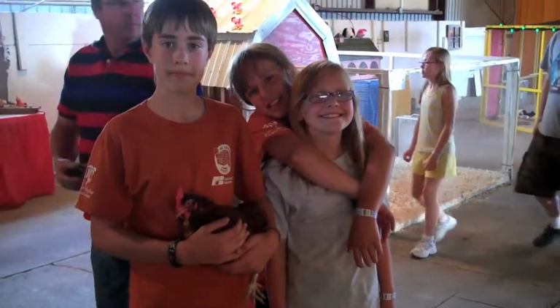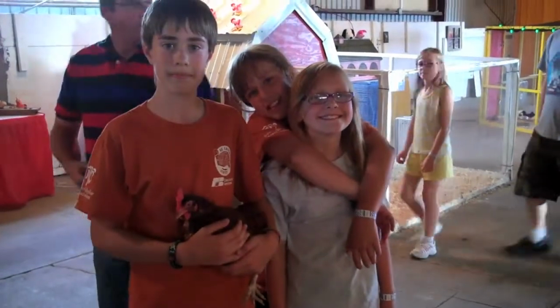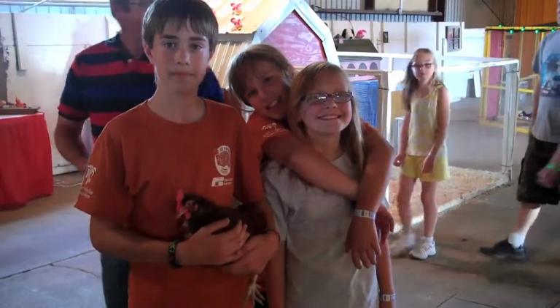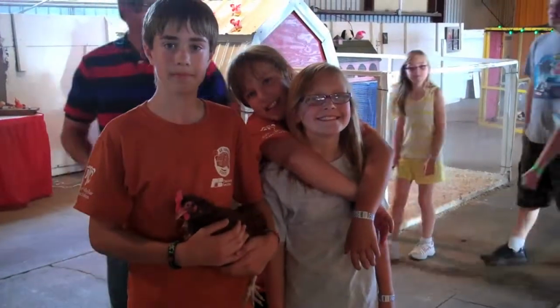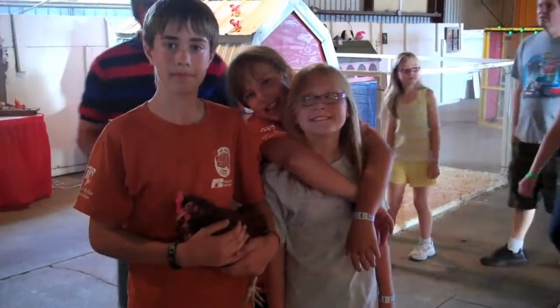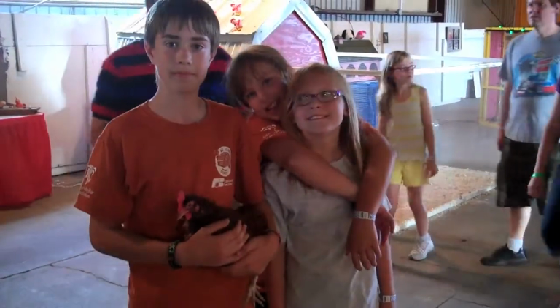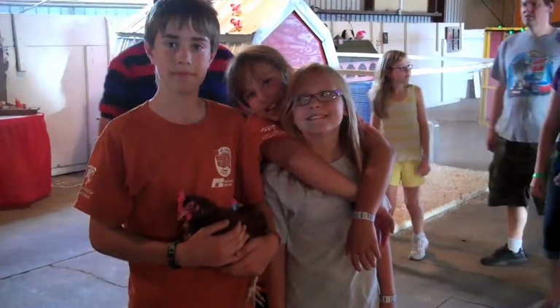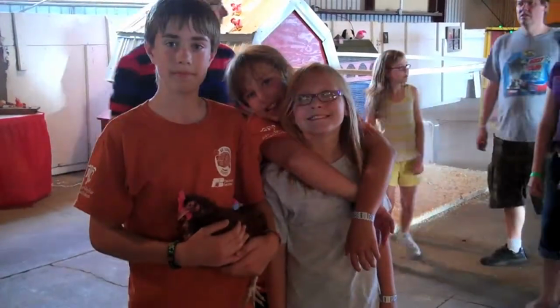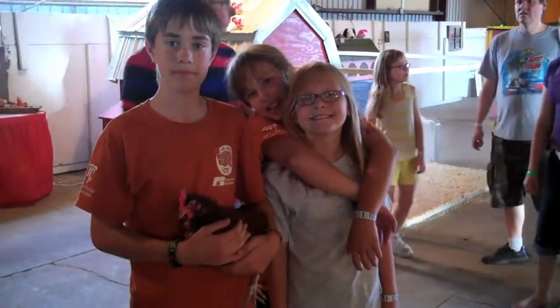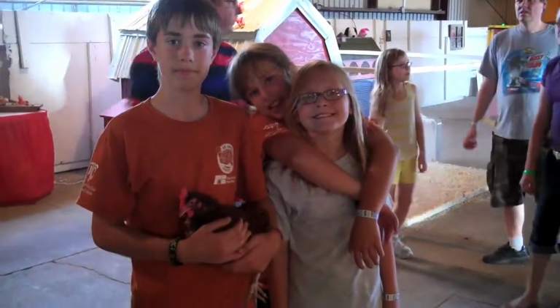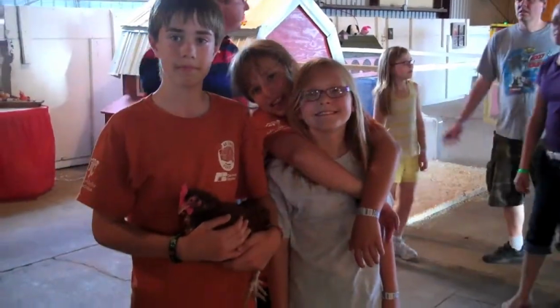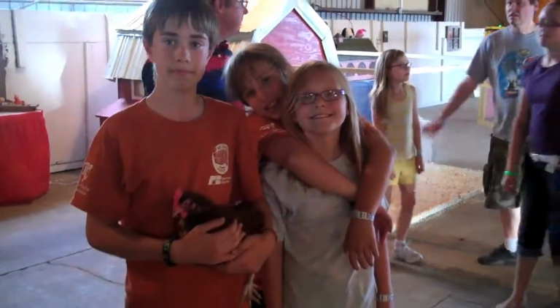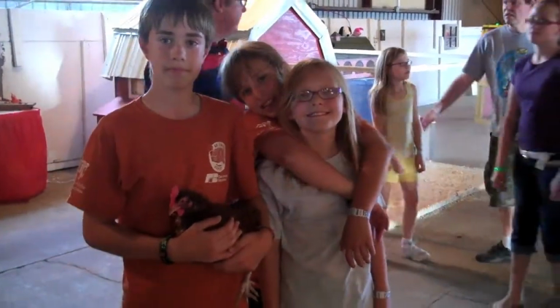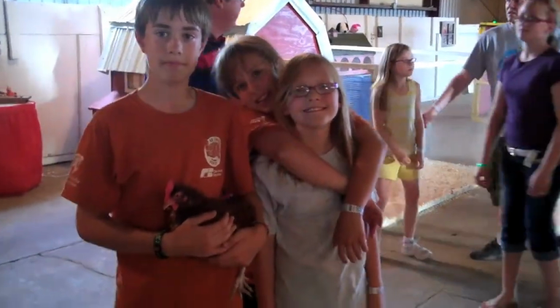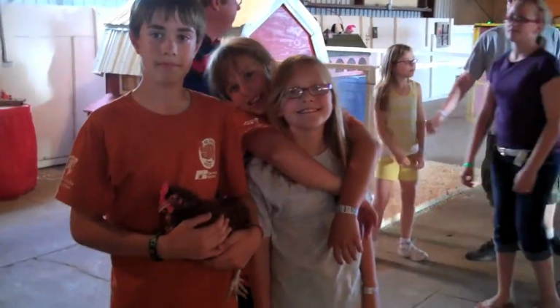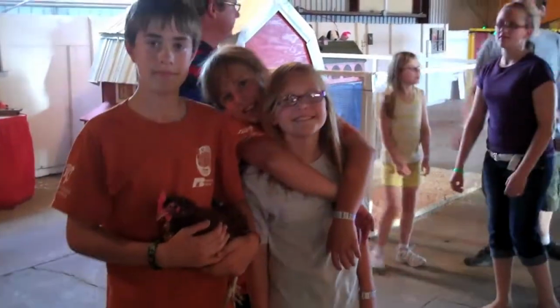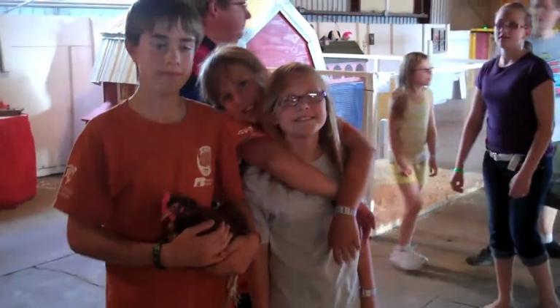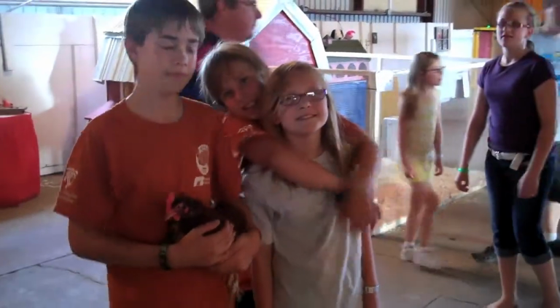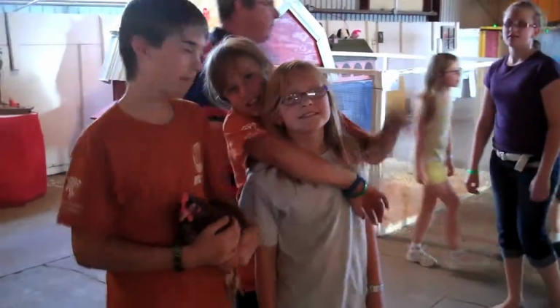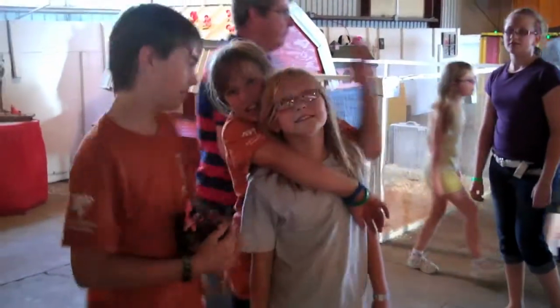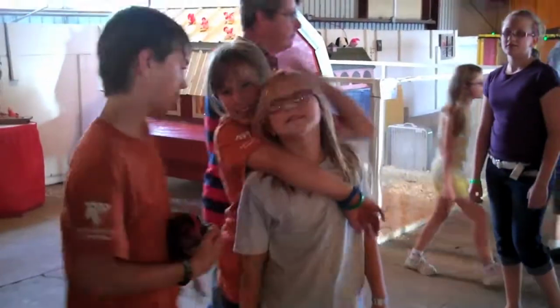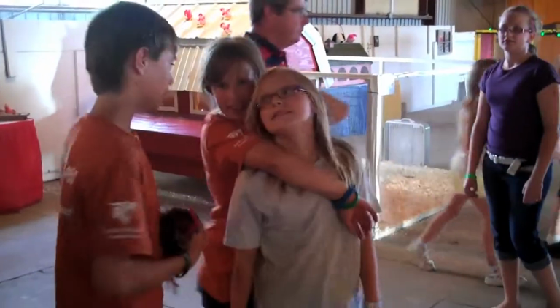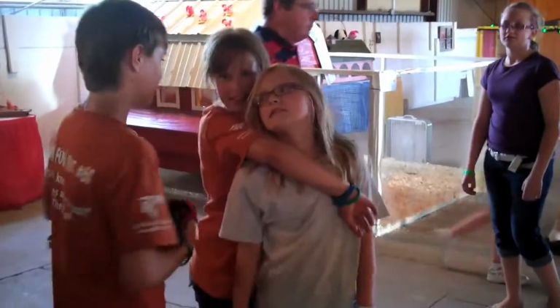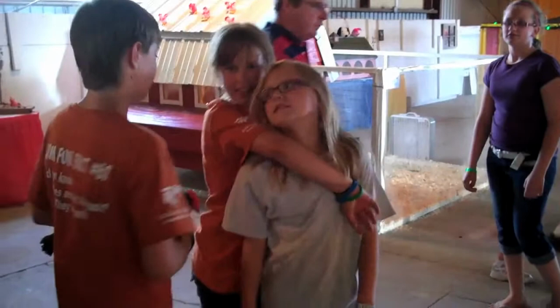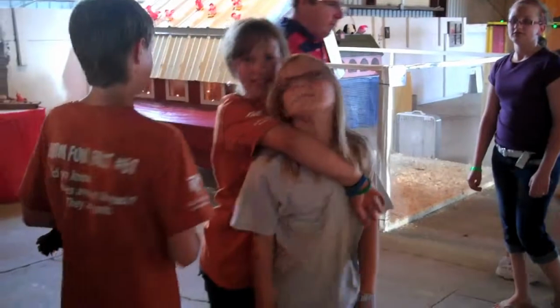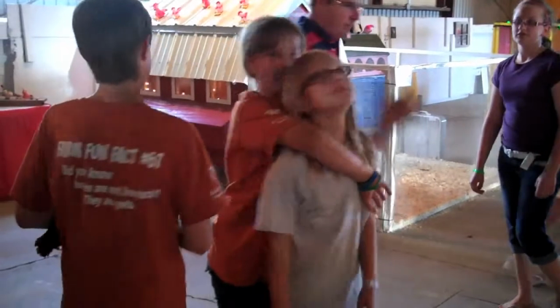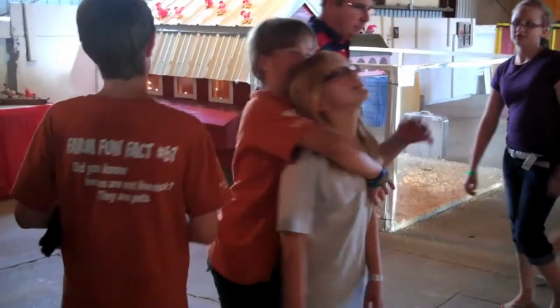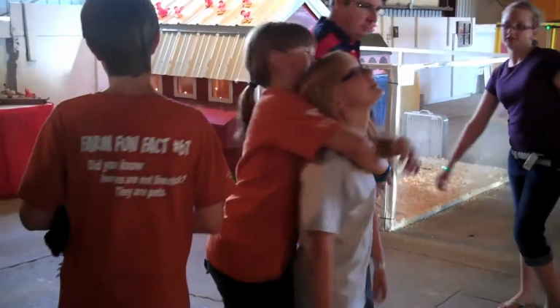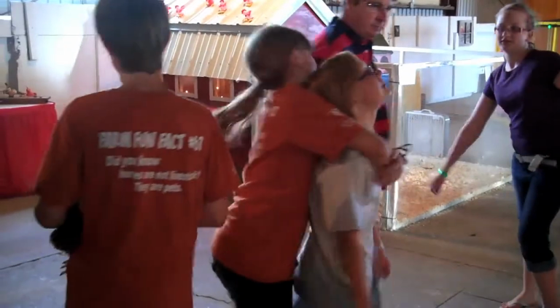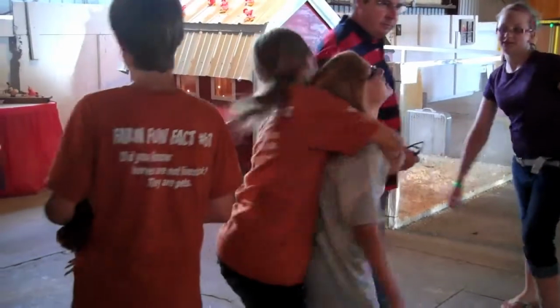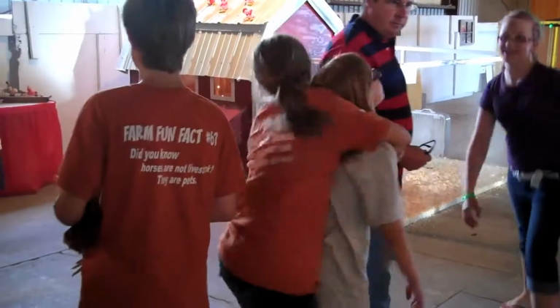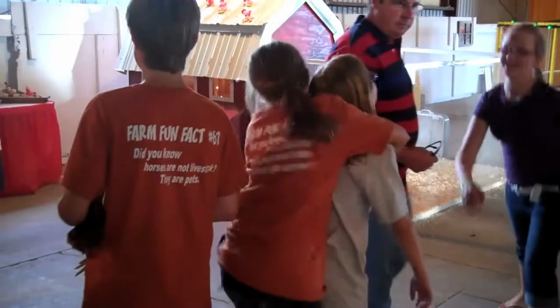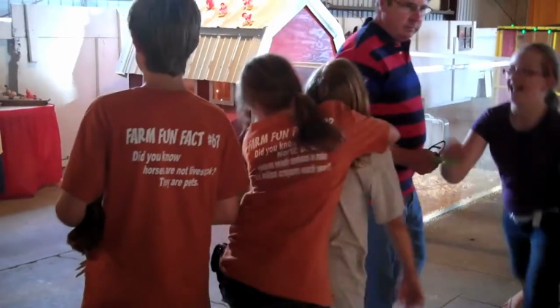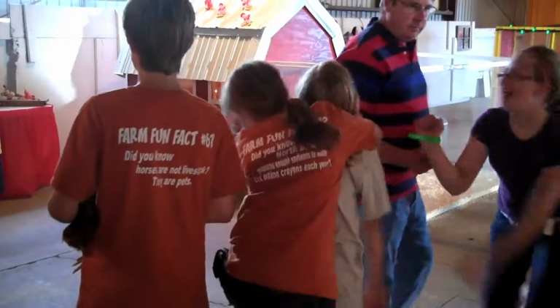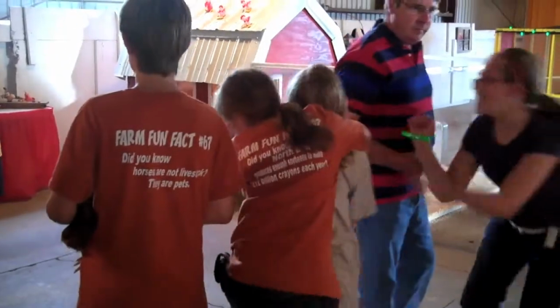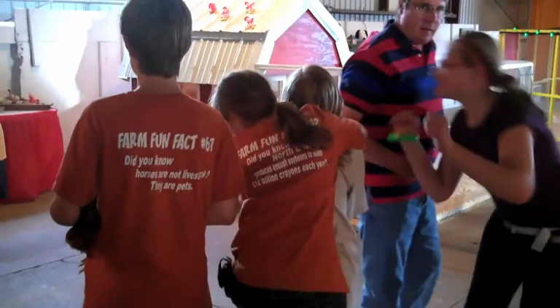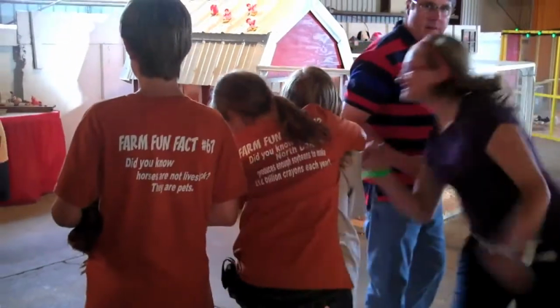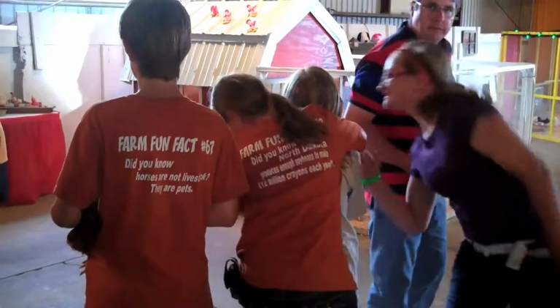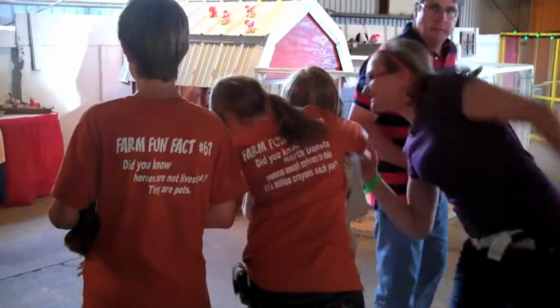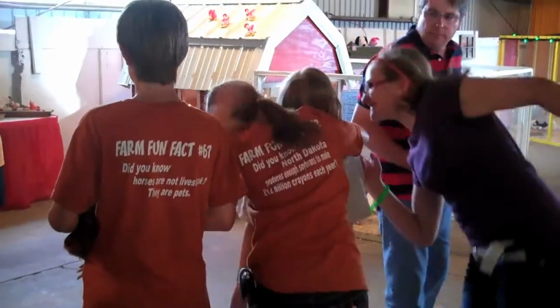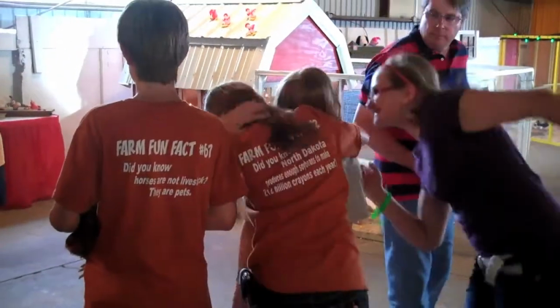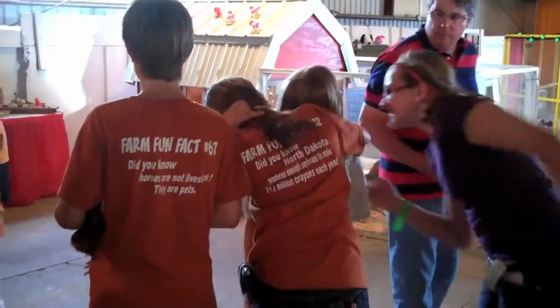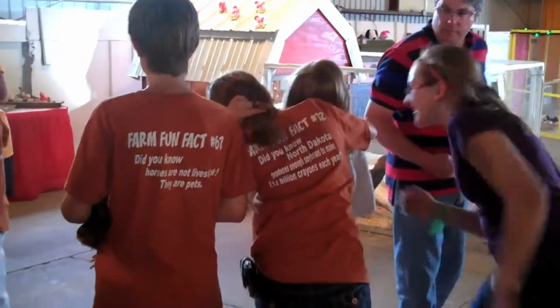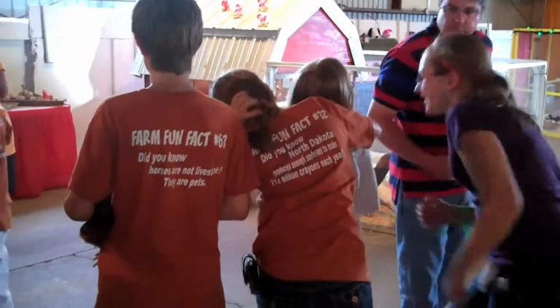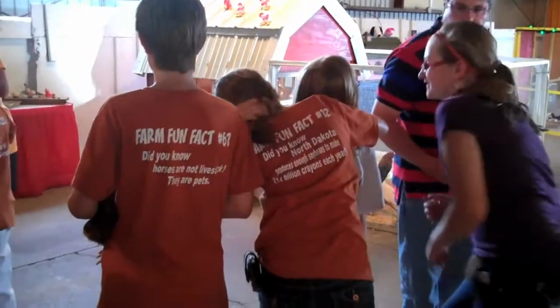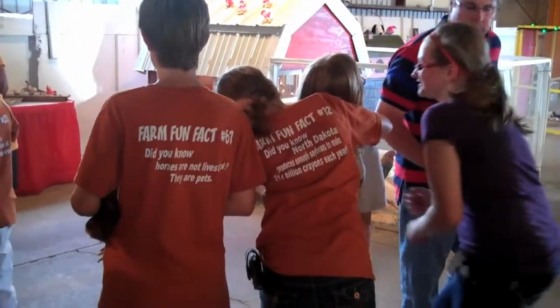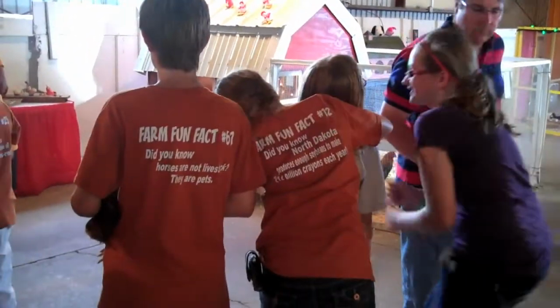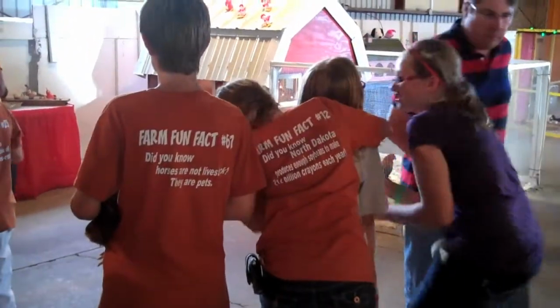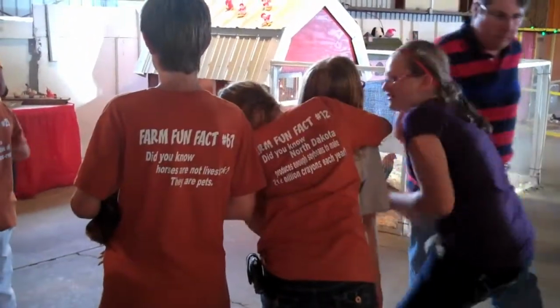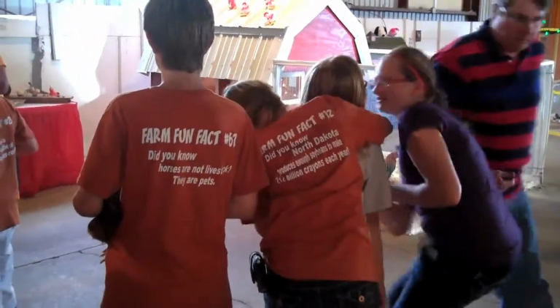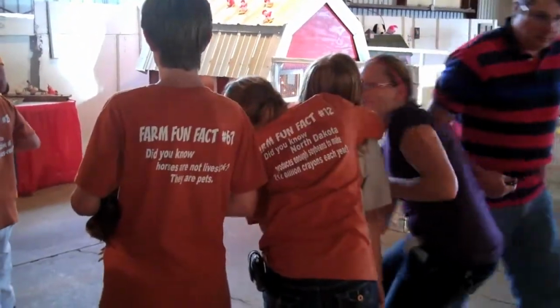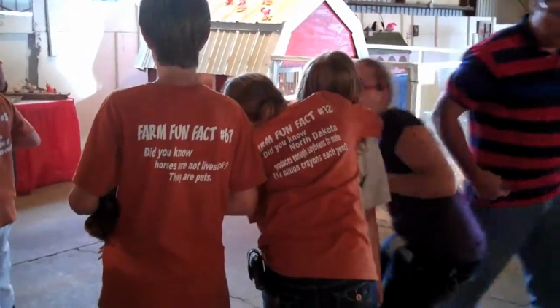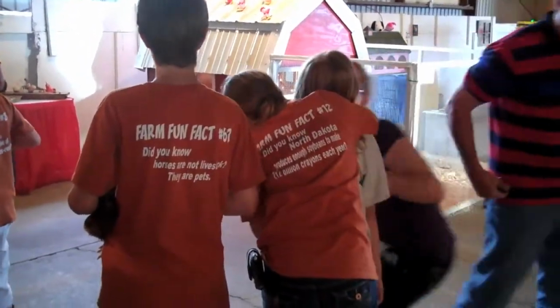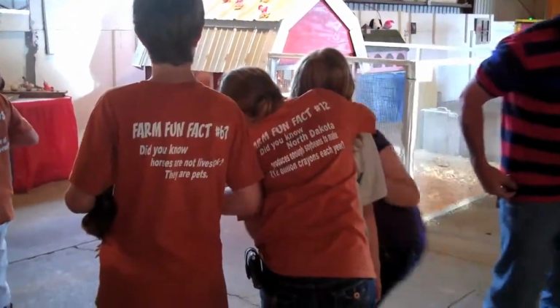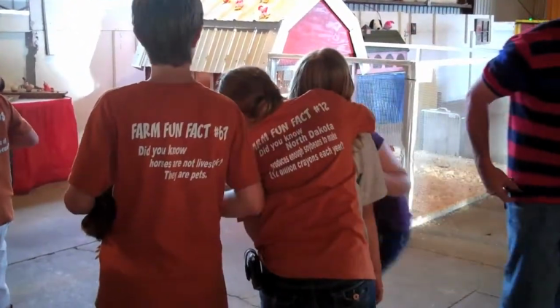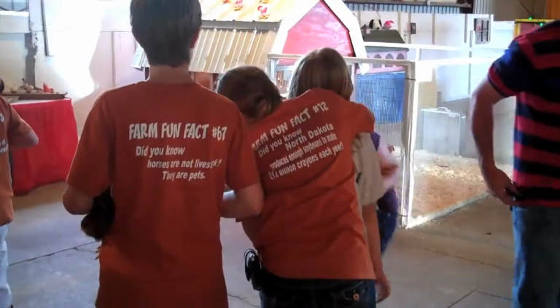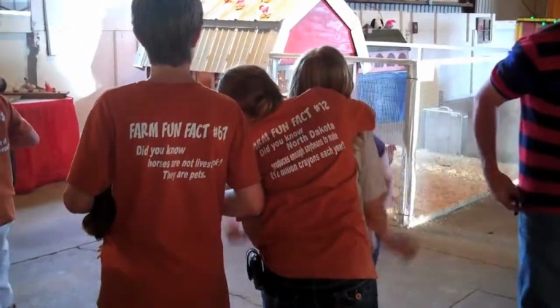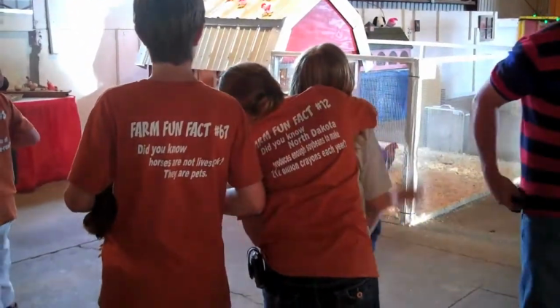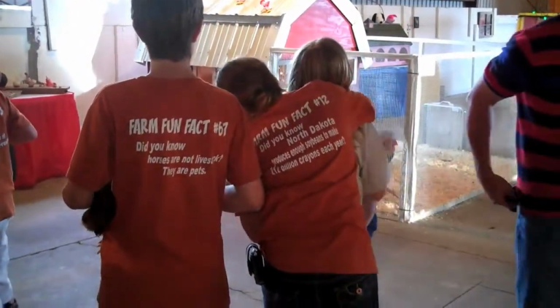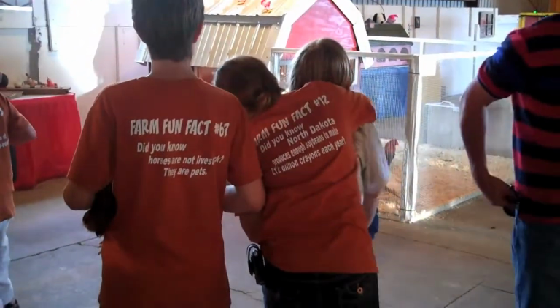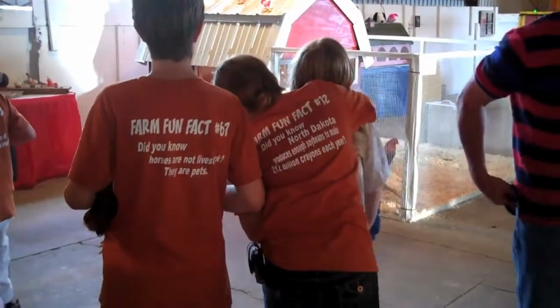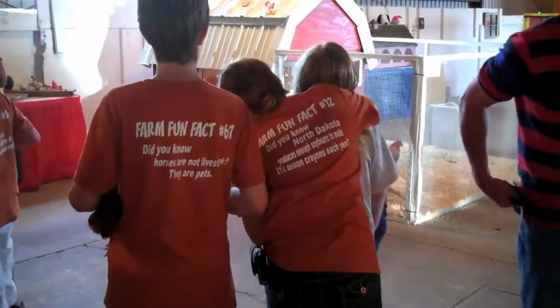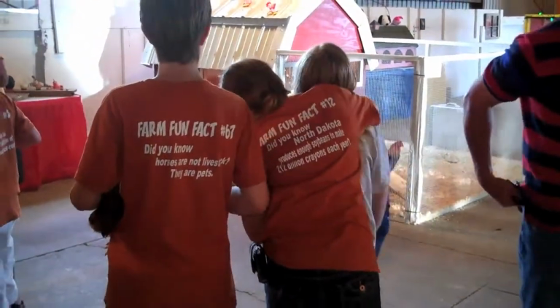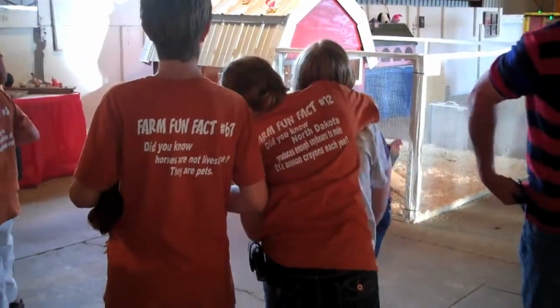These are some of the kids working, and they all have t-shirts with fun facts about agriculture on the back of their shirts.